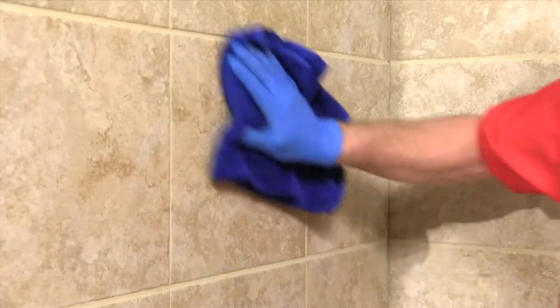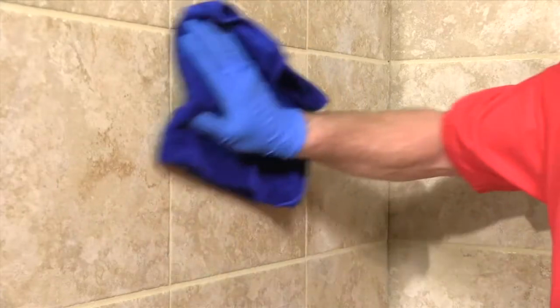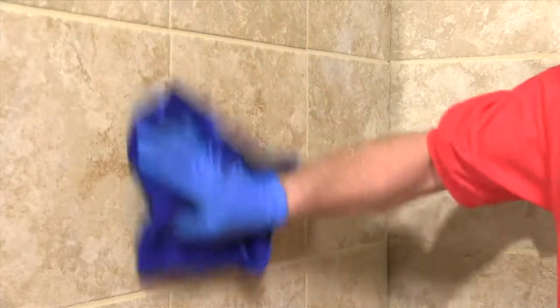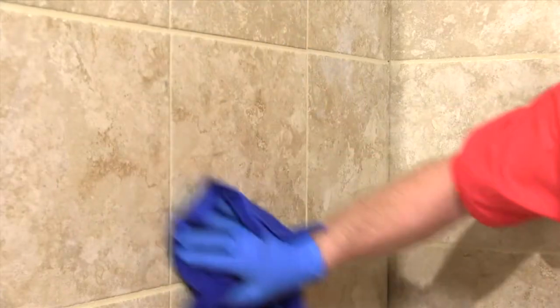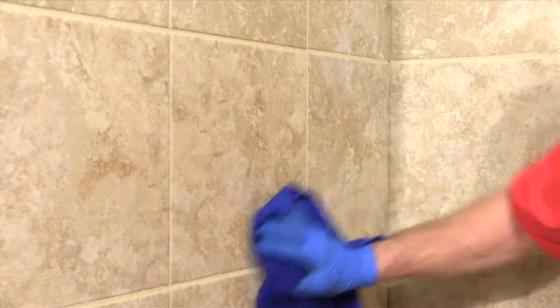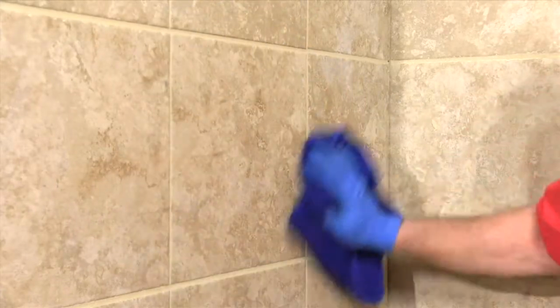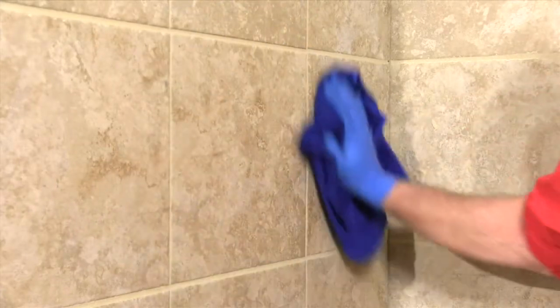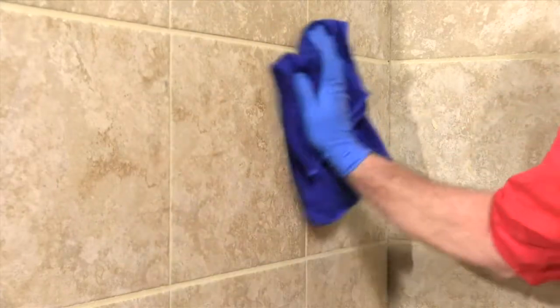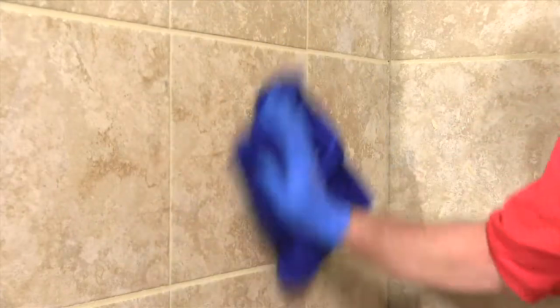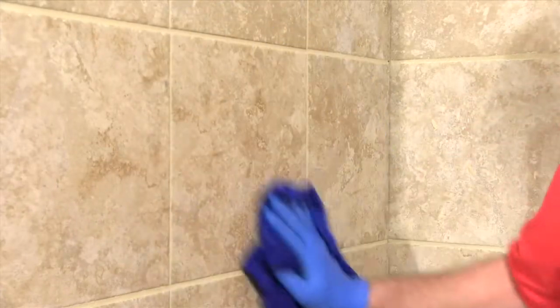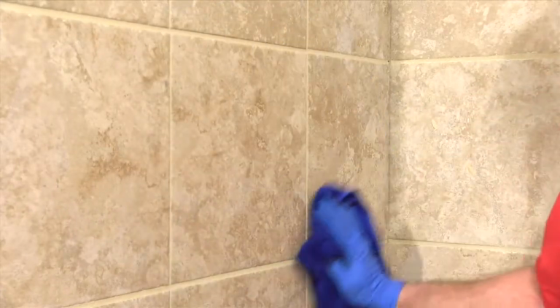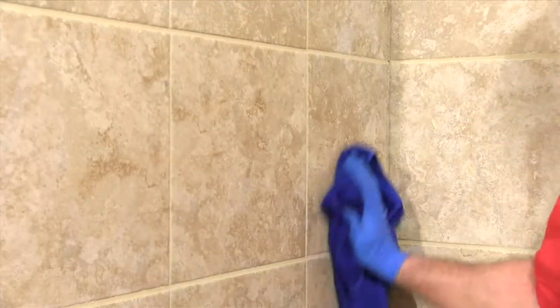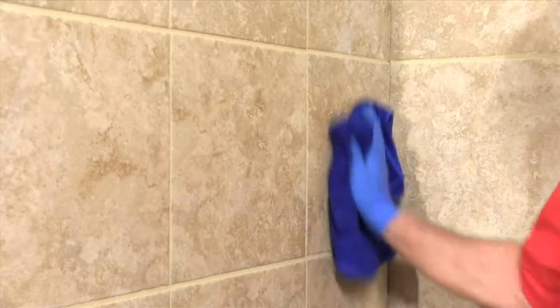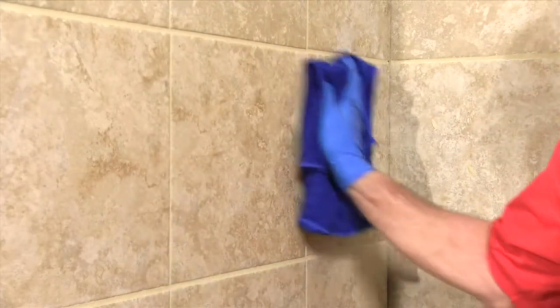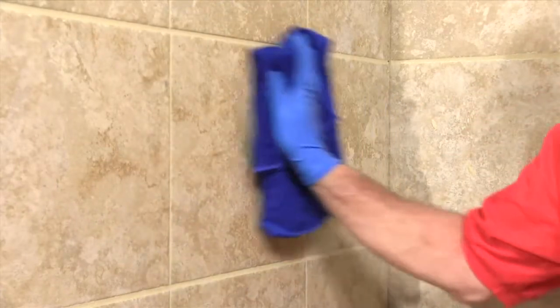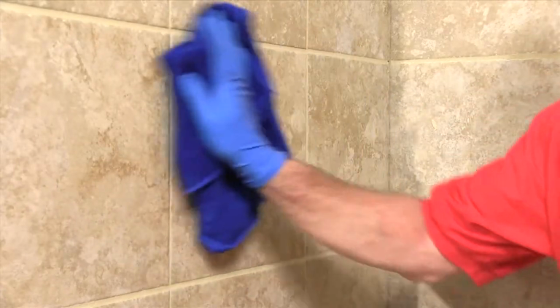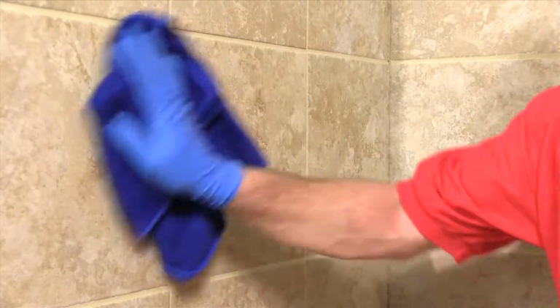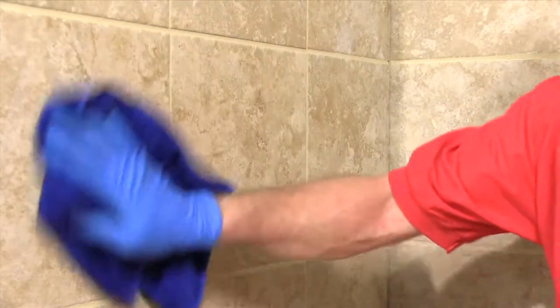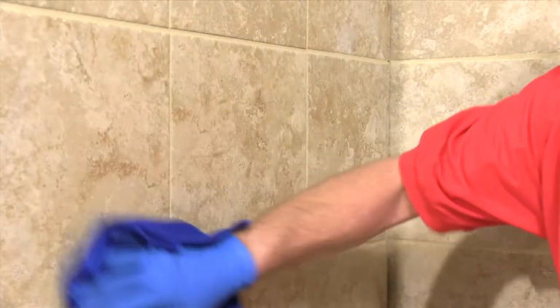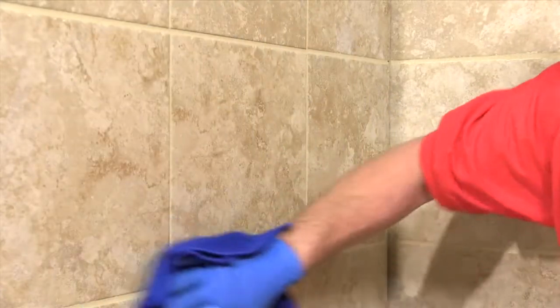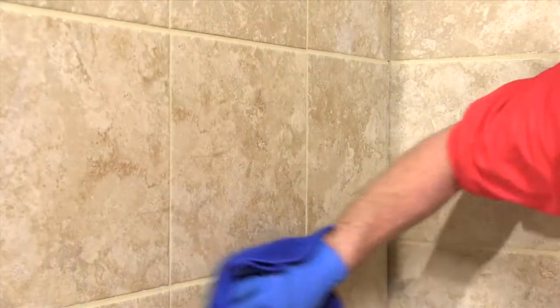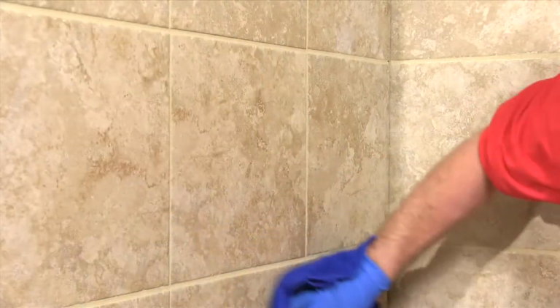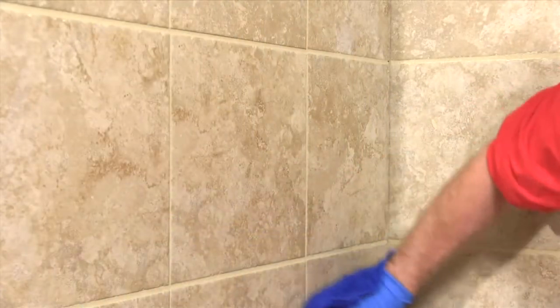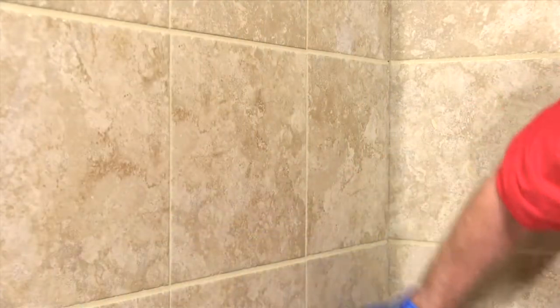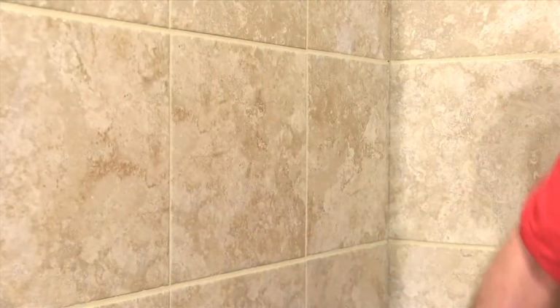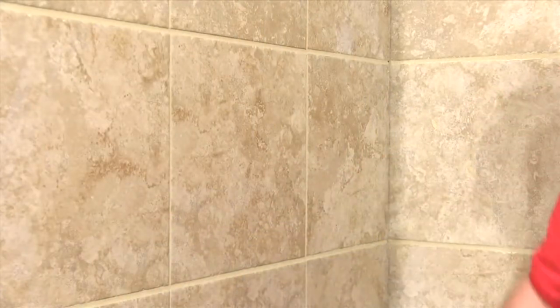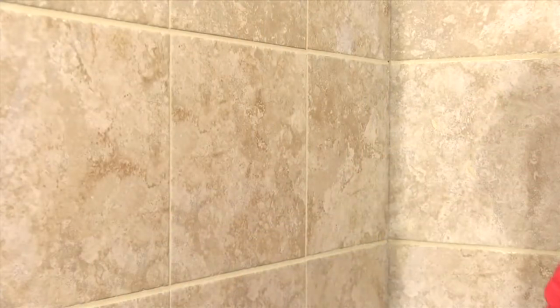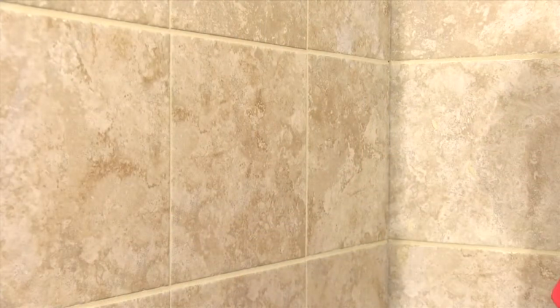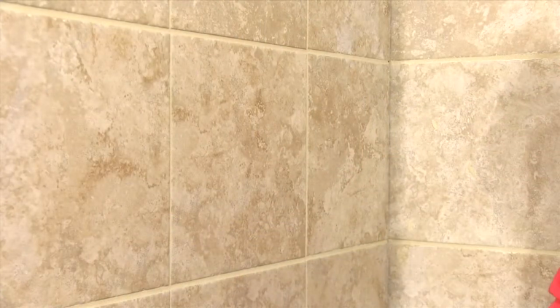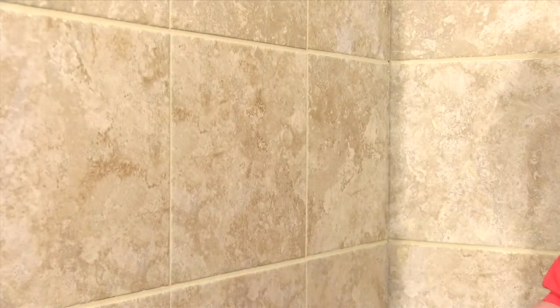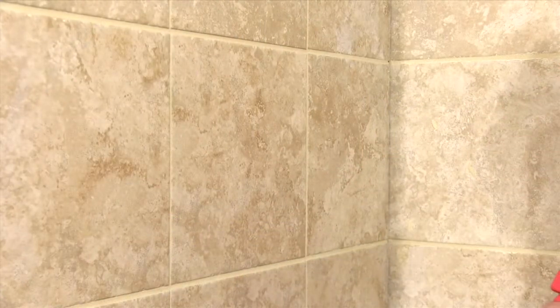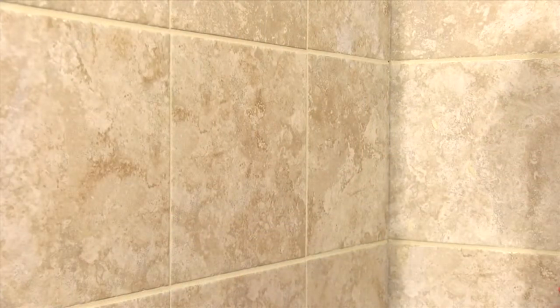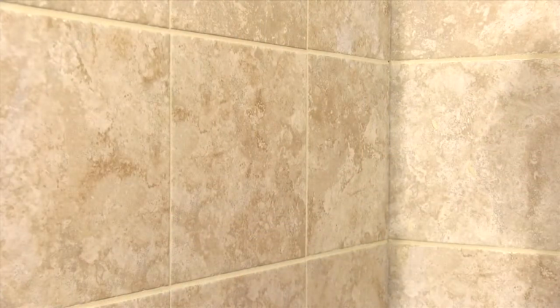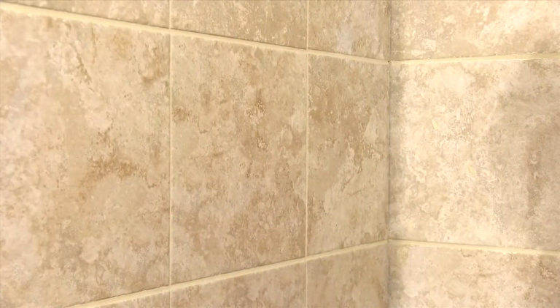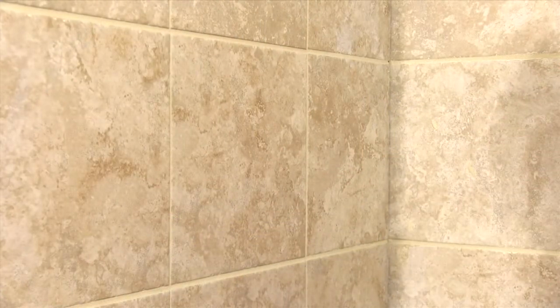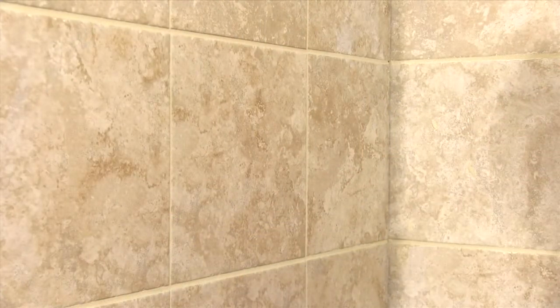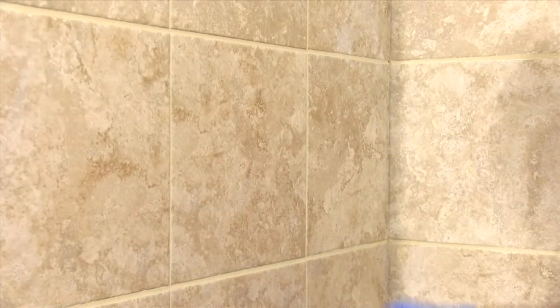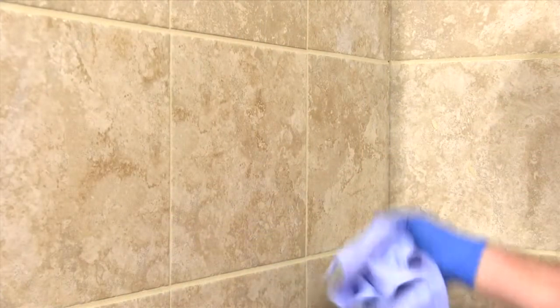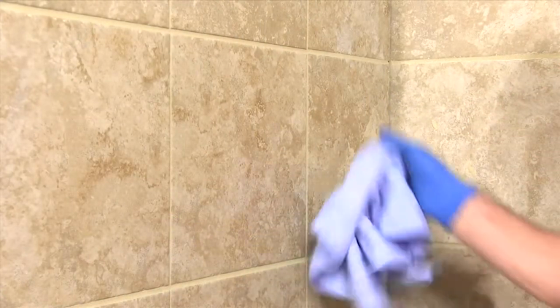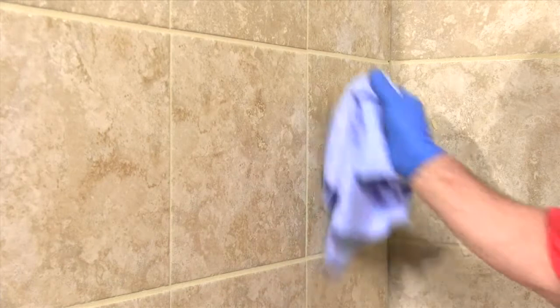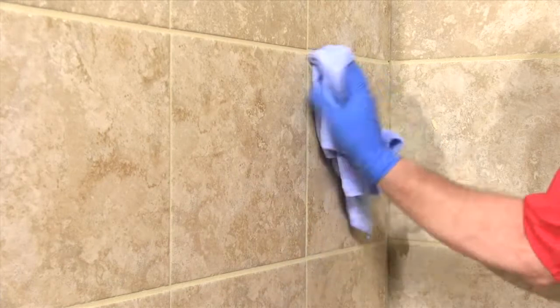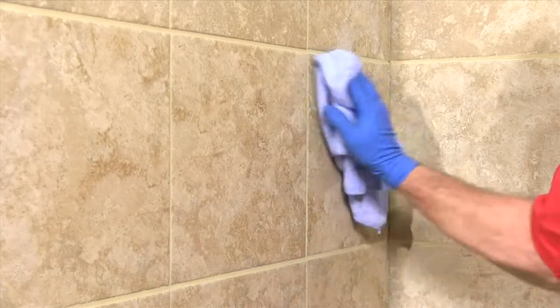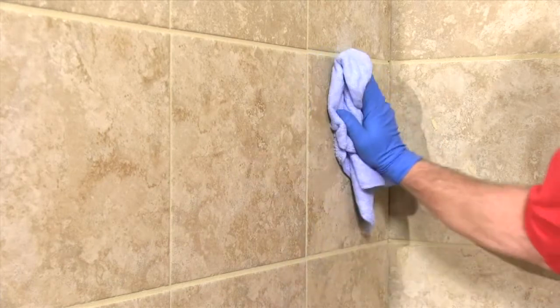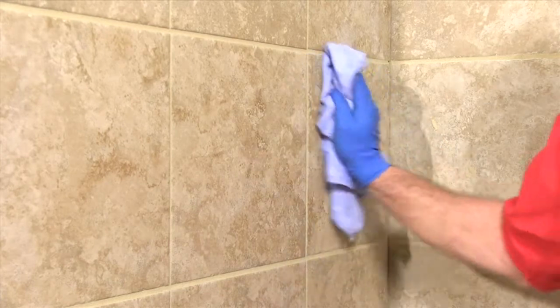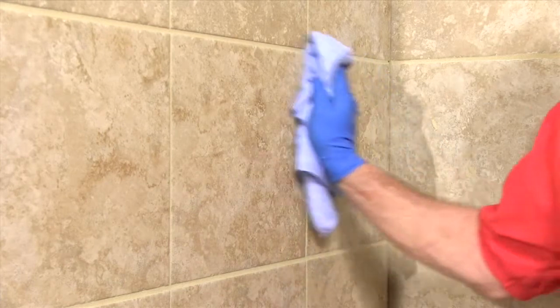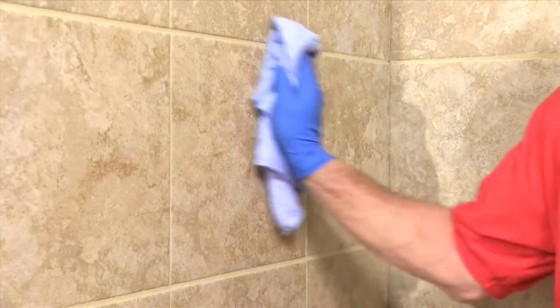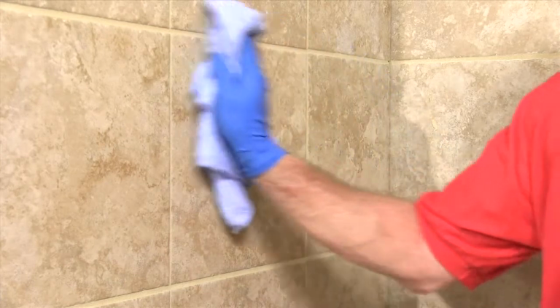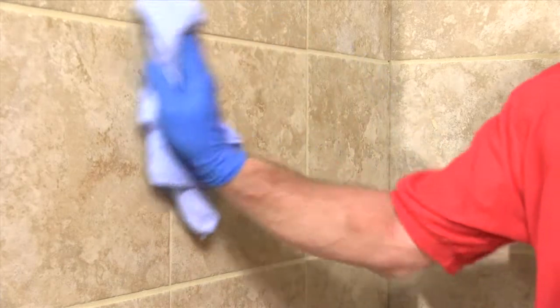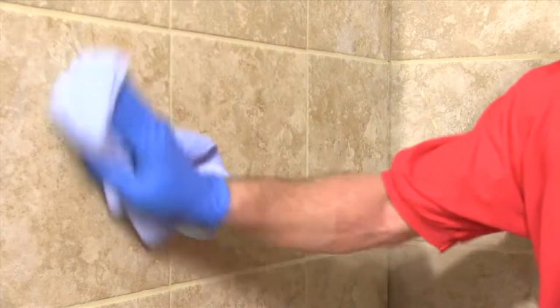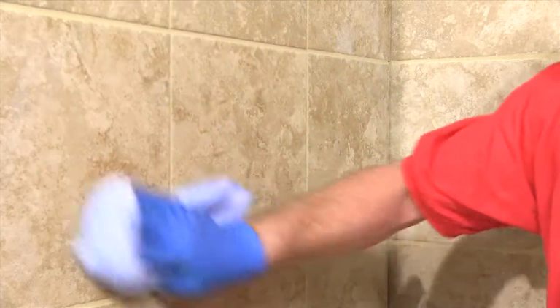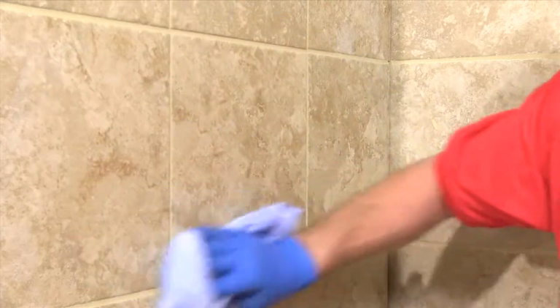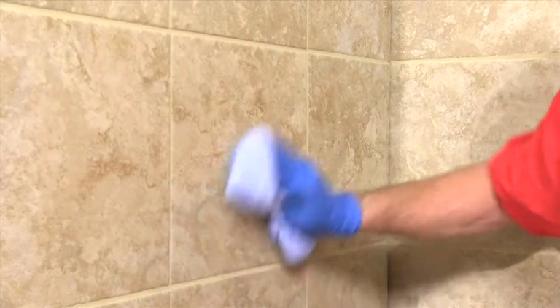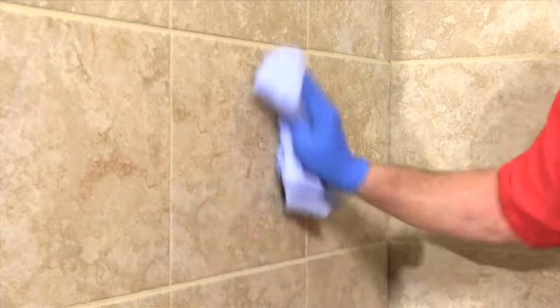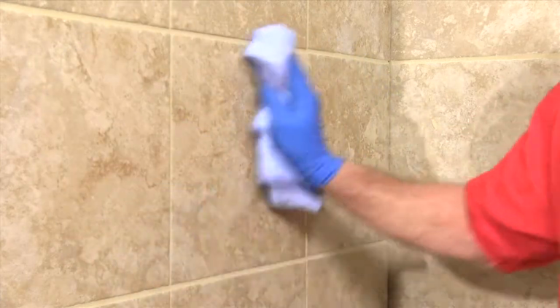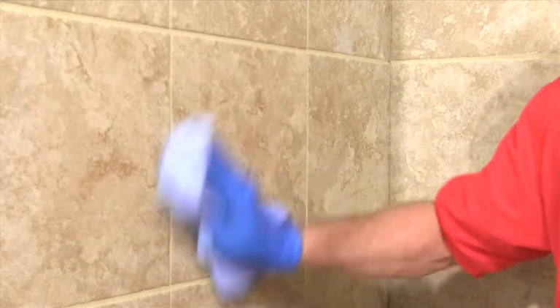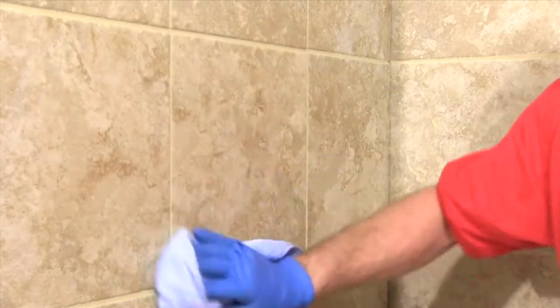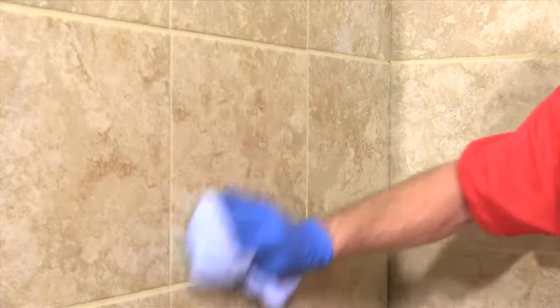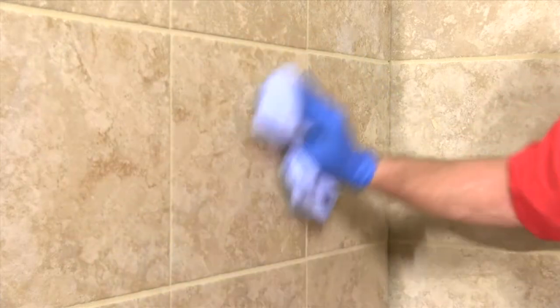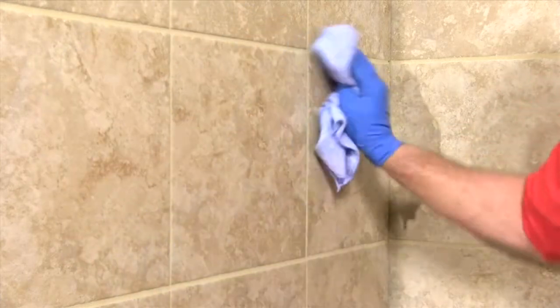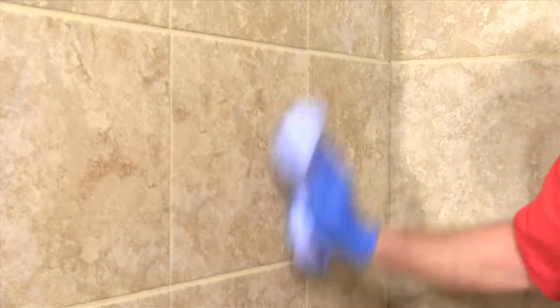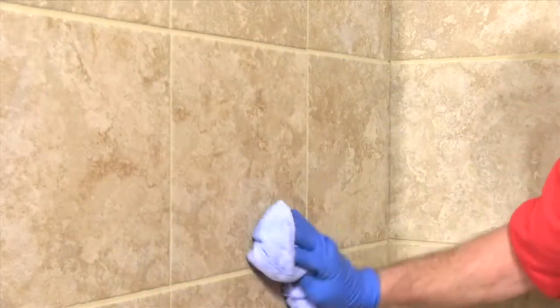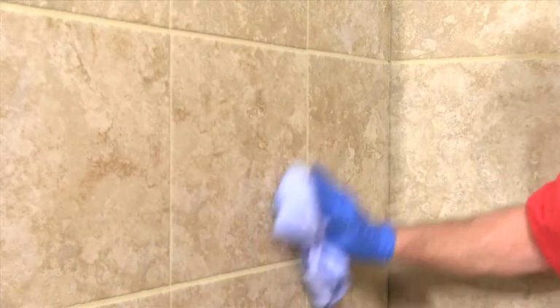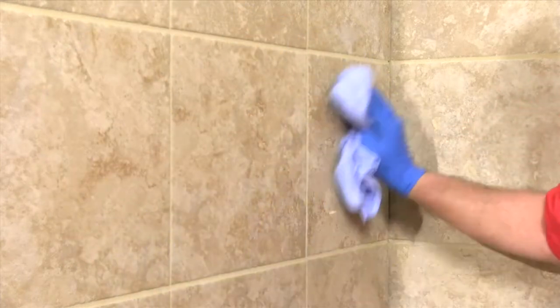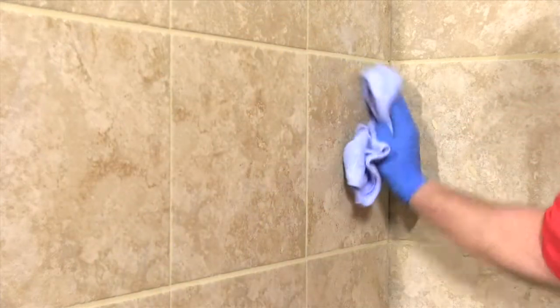Flip it over and repeat. When the grout dries there will be a bit of haze left. Buff it off with a dampened microfiber cloth, followed by a dry one.